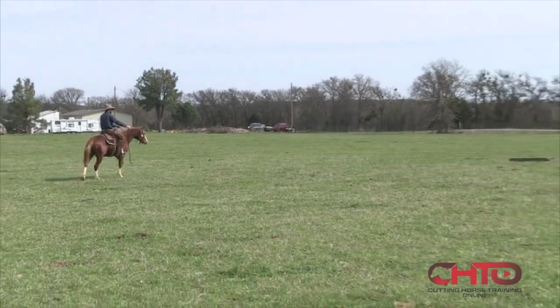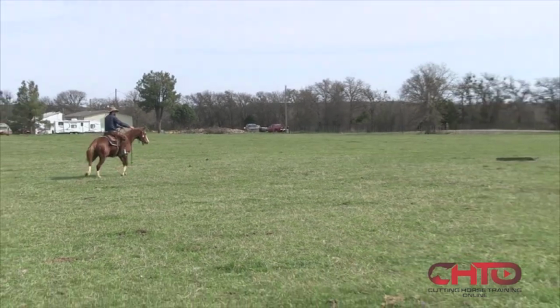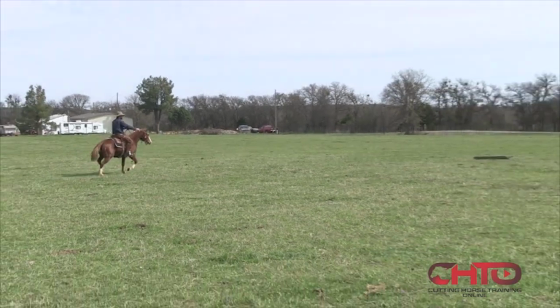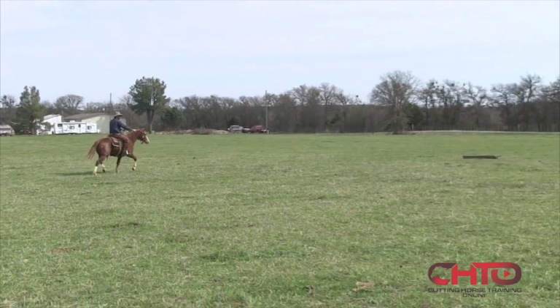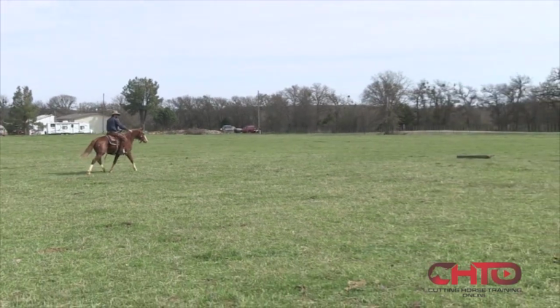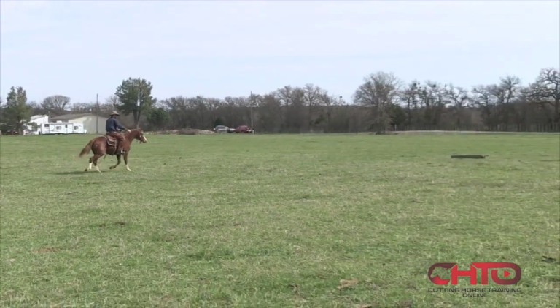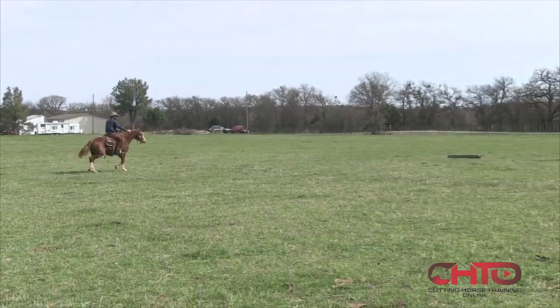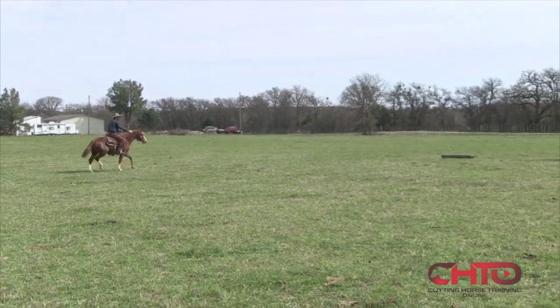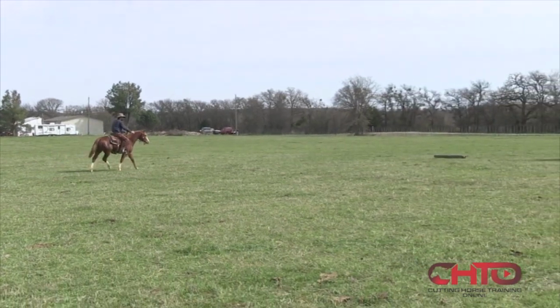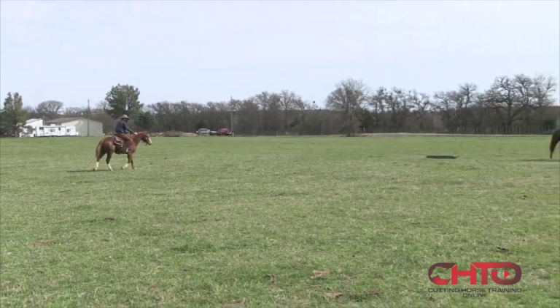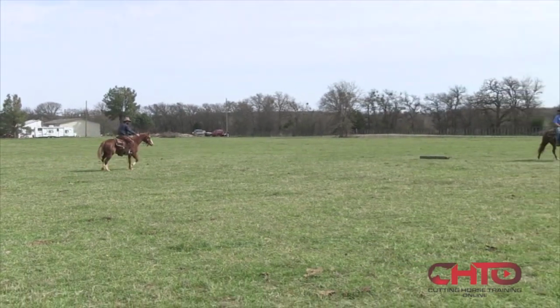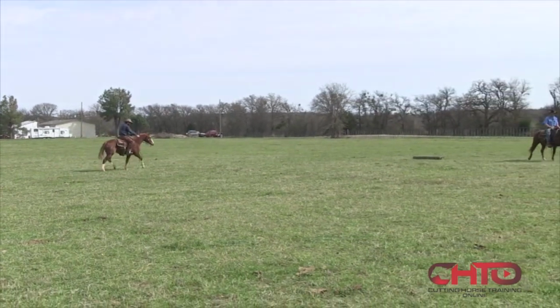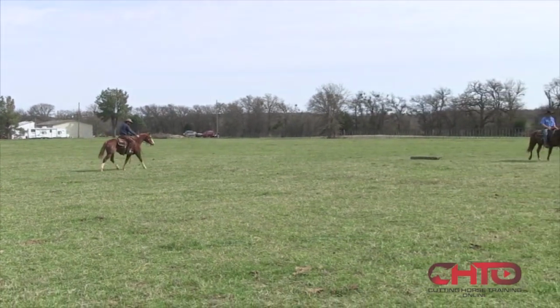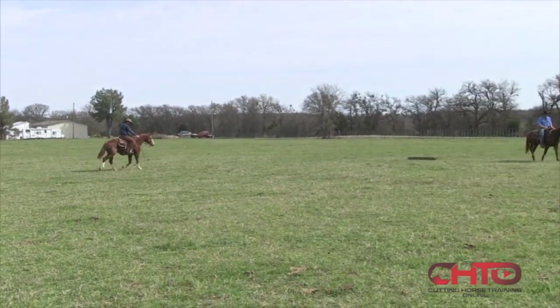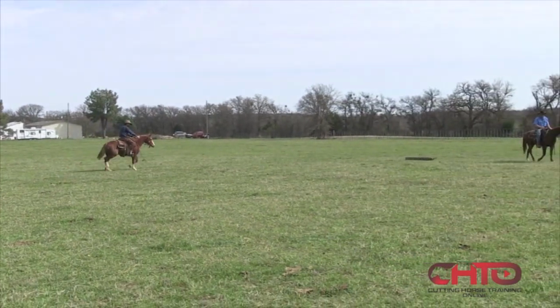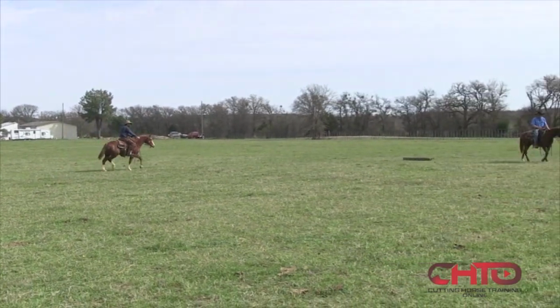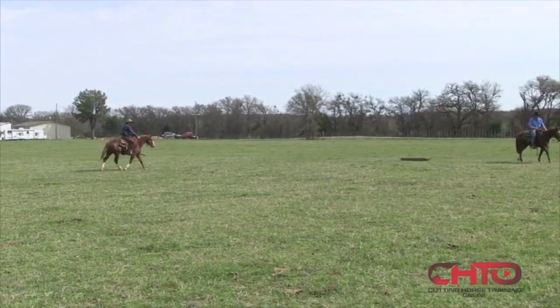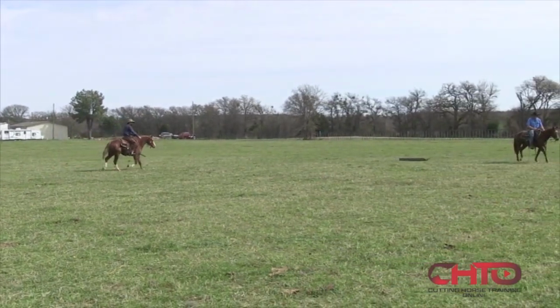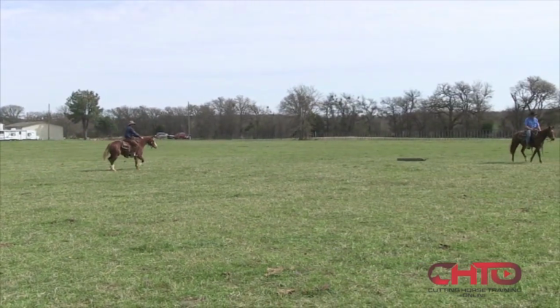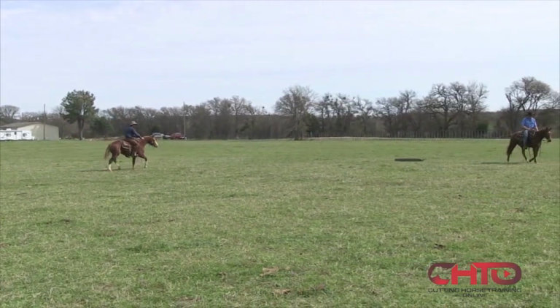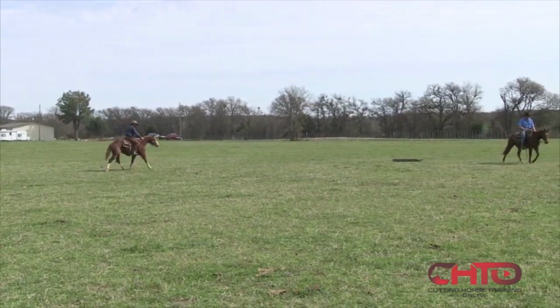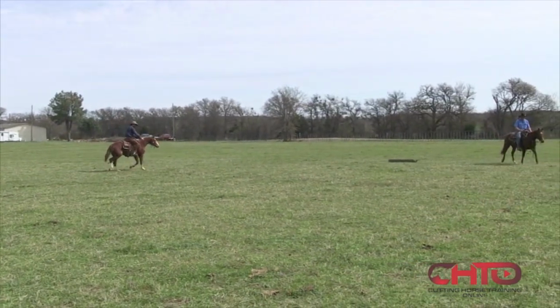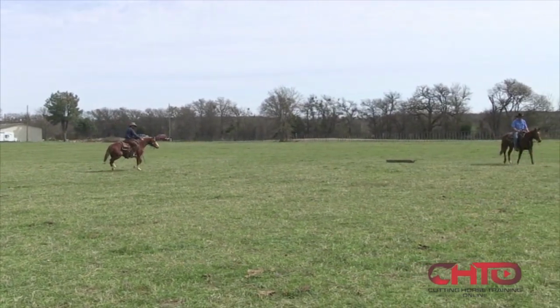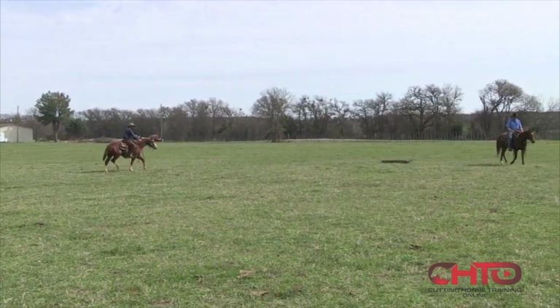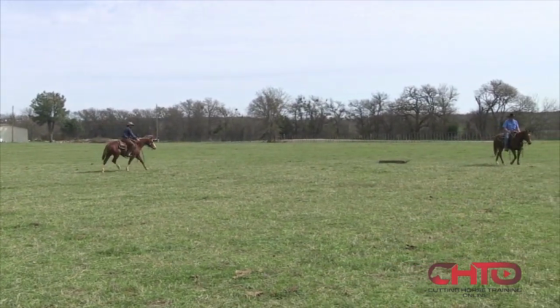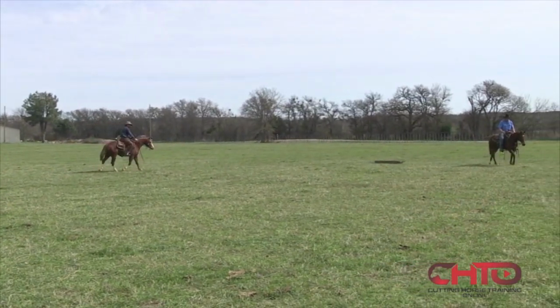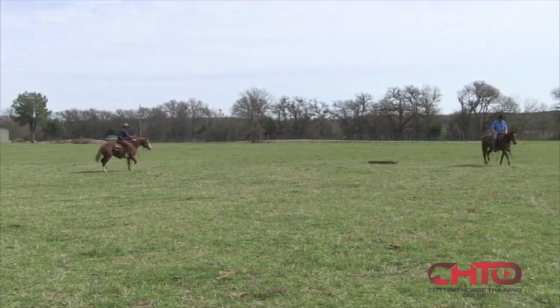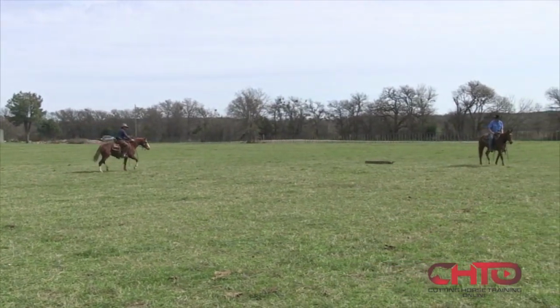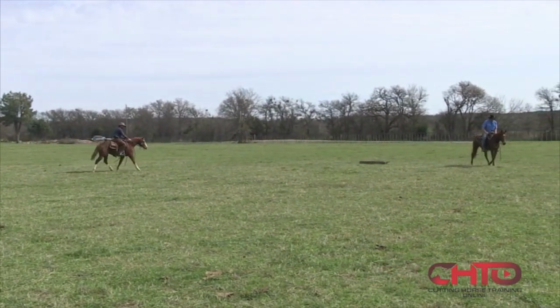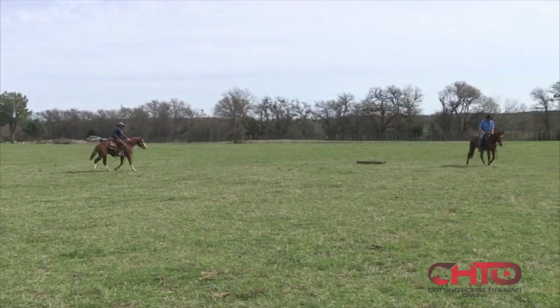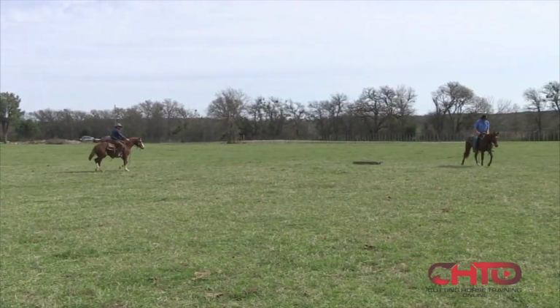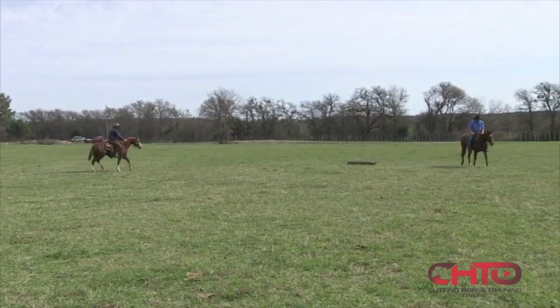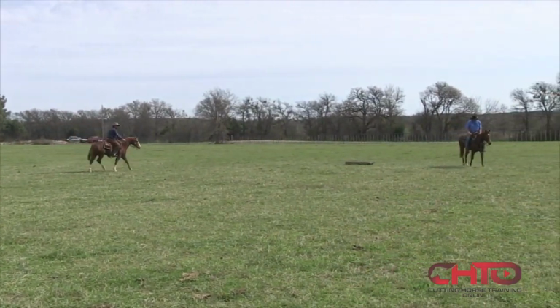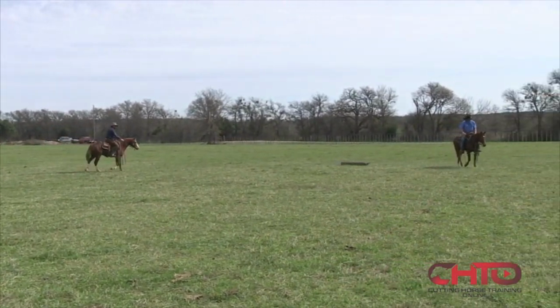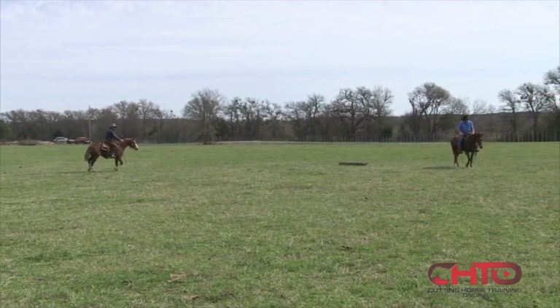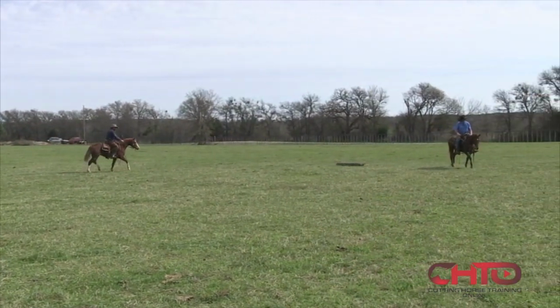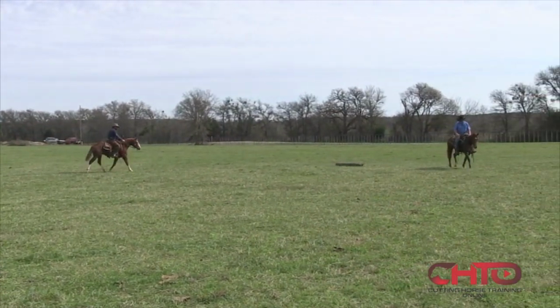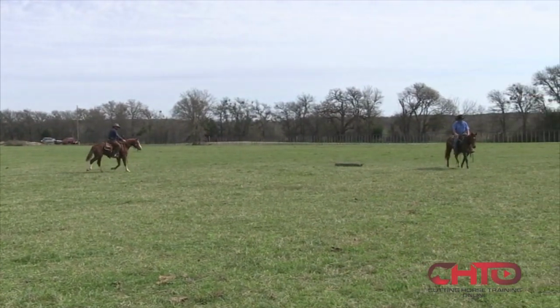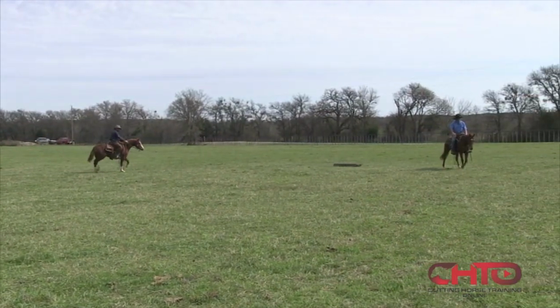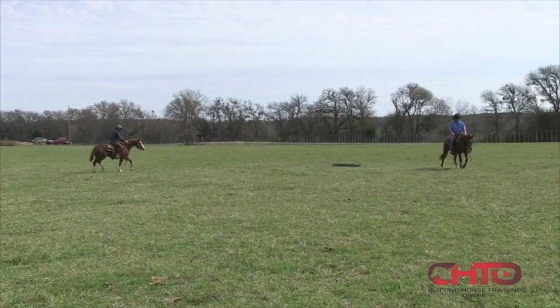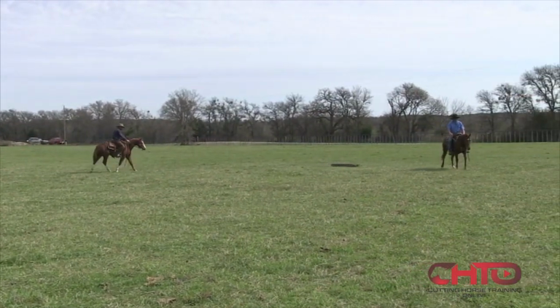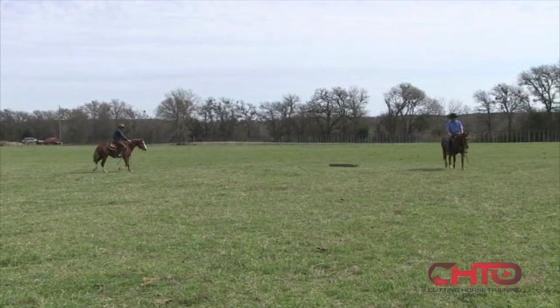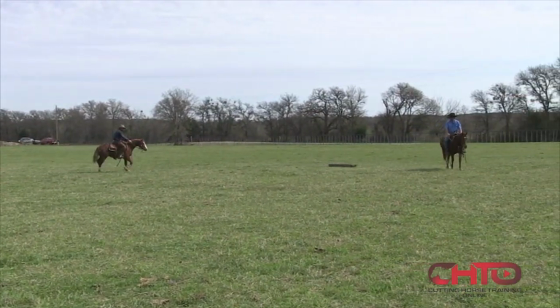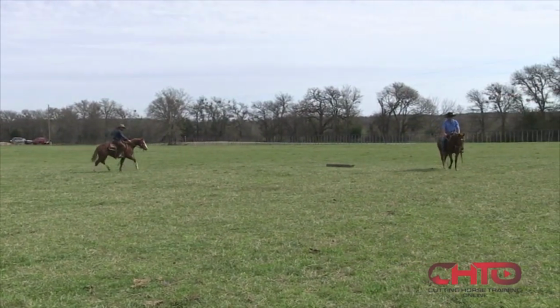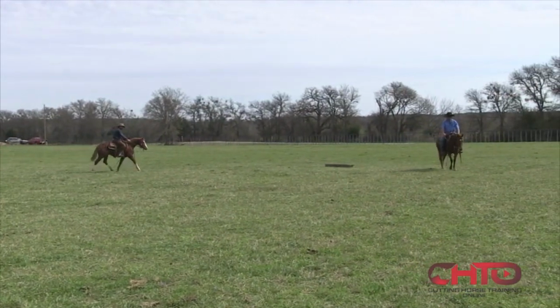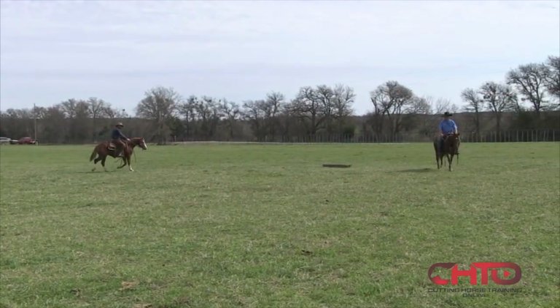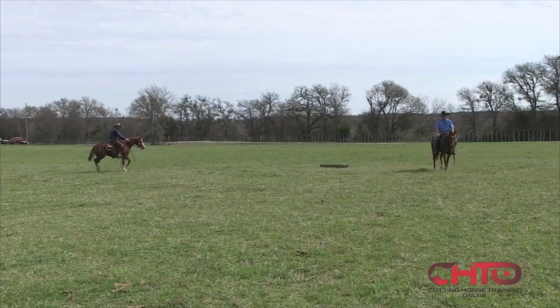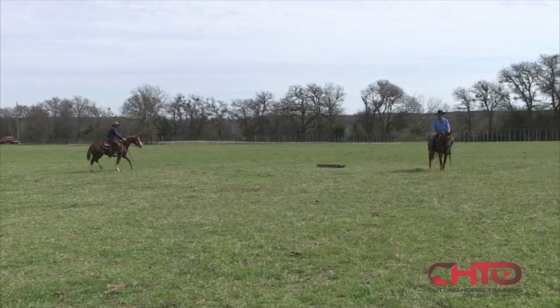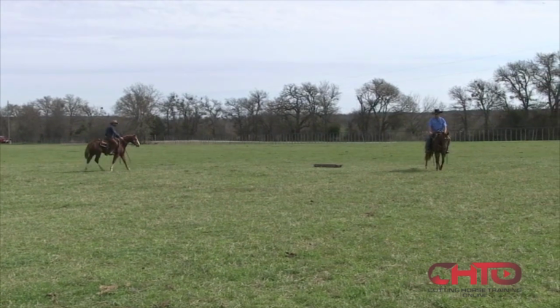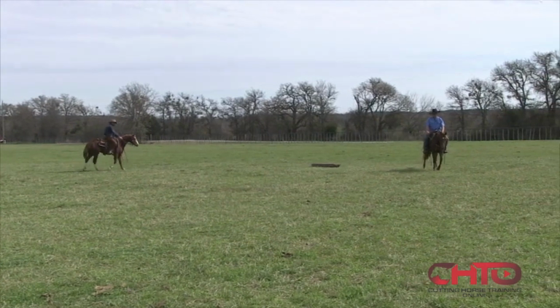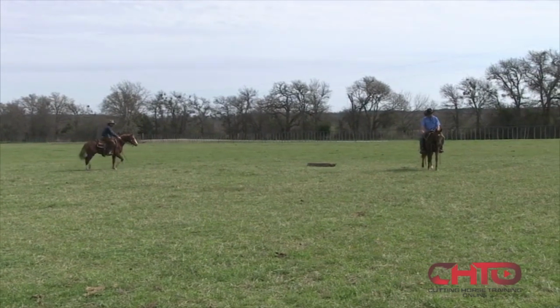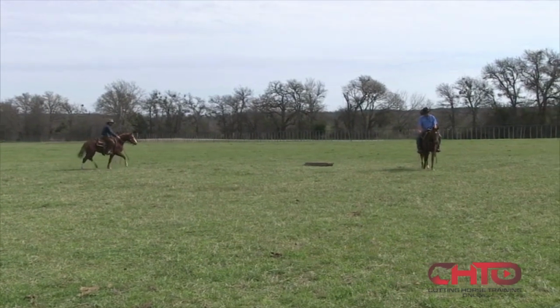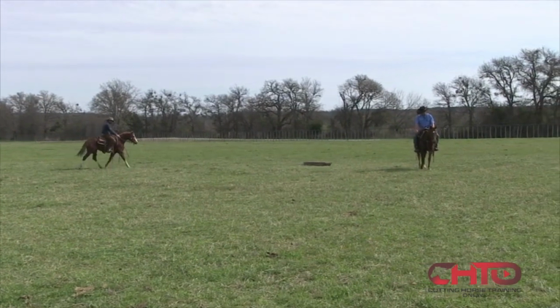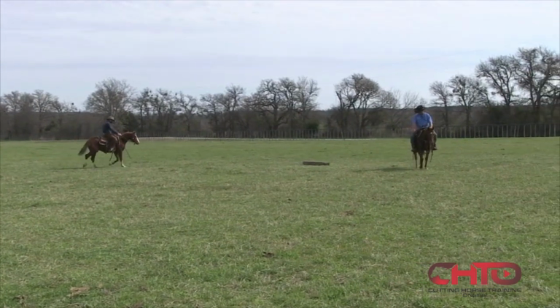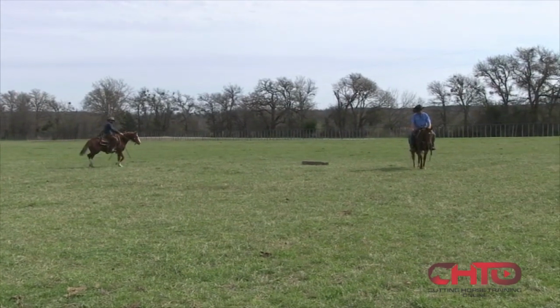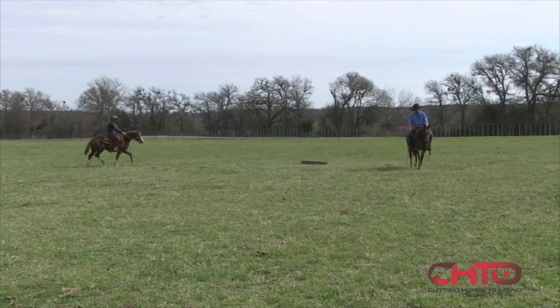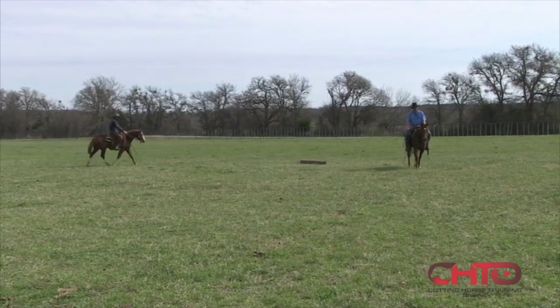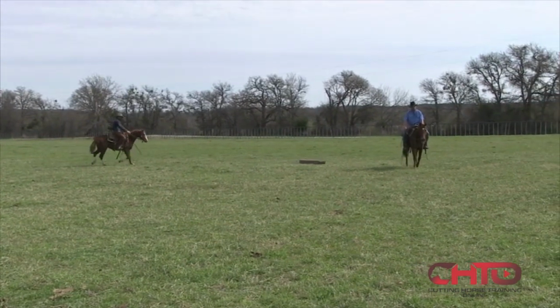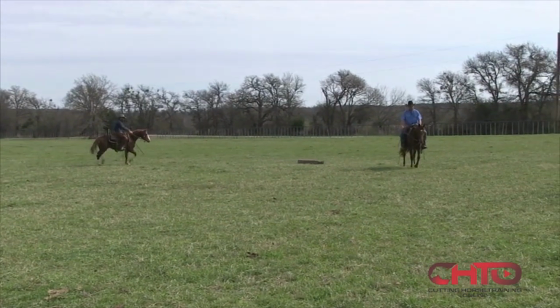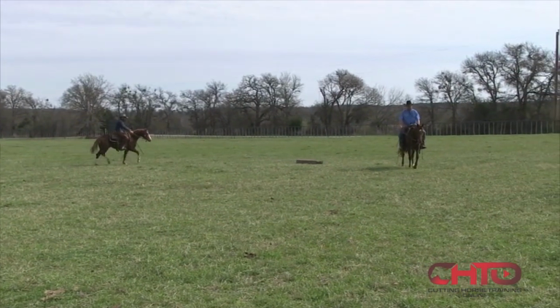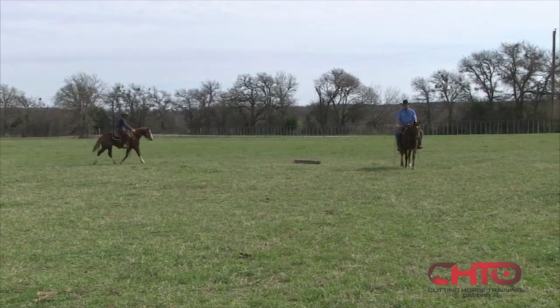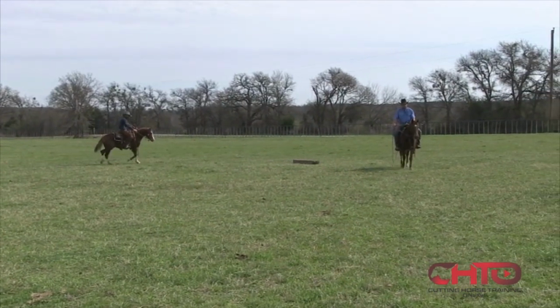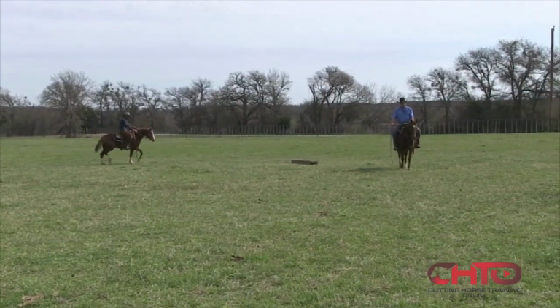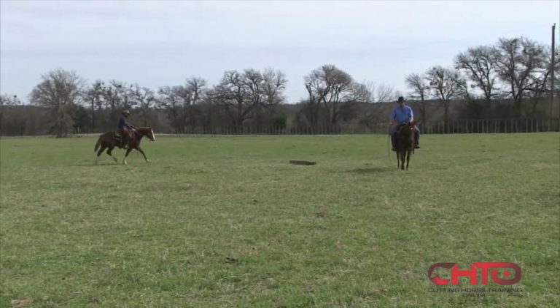Colt's not real sure about it, so instead of fighting he's just going to go ahead and get his feet moving and crossing him.